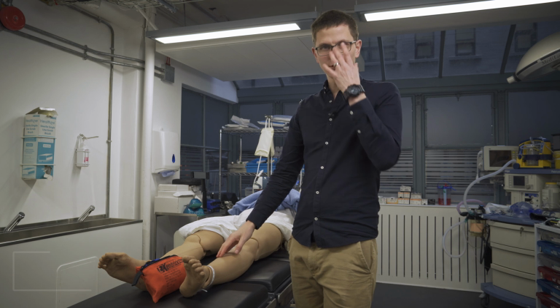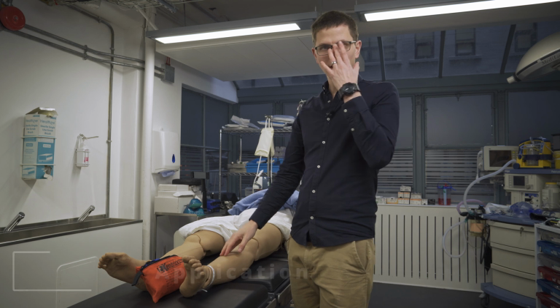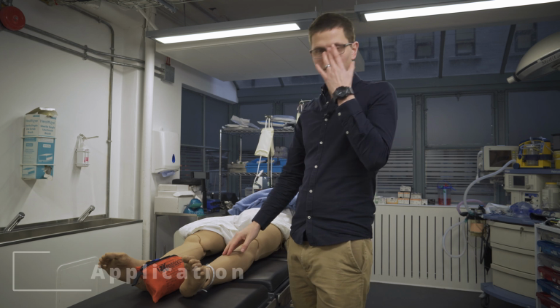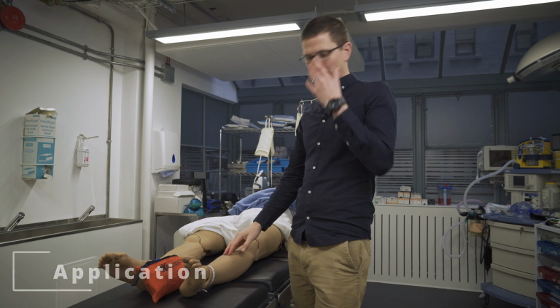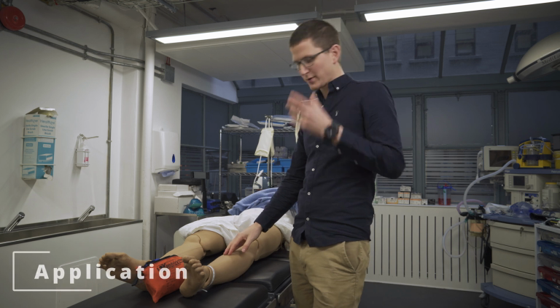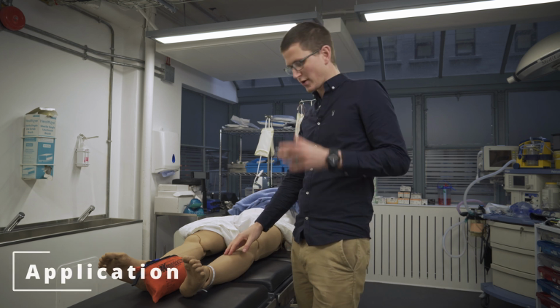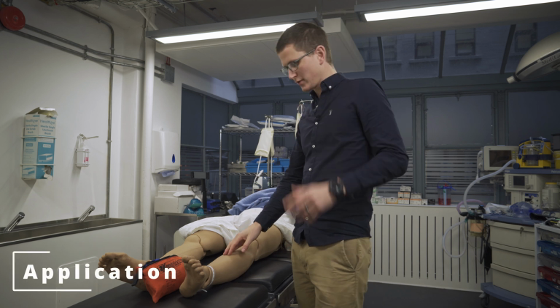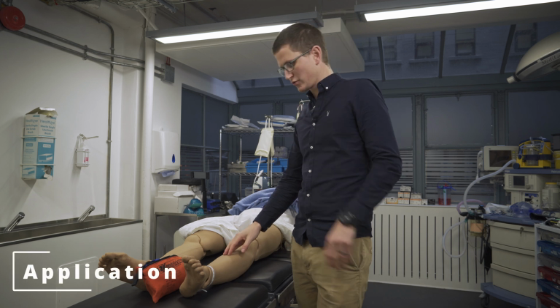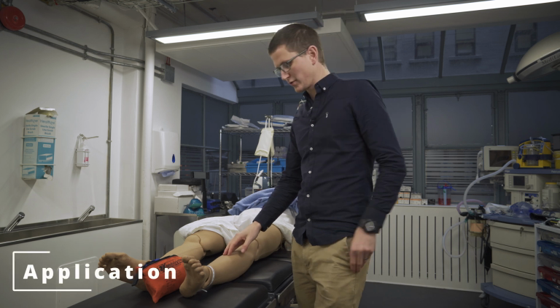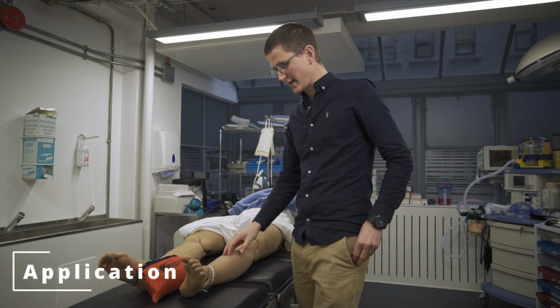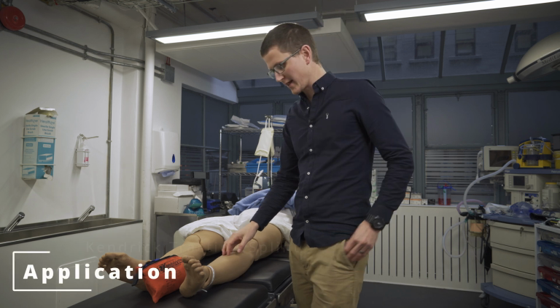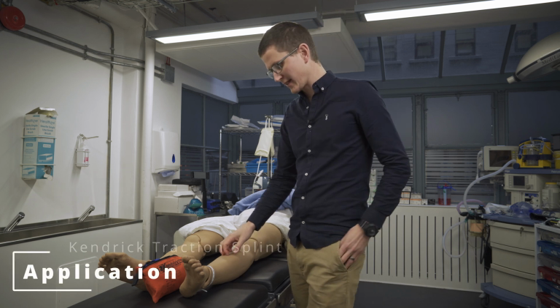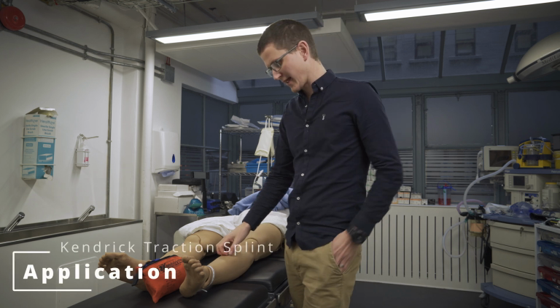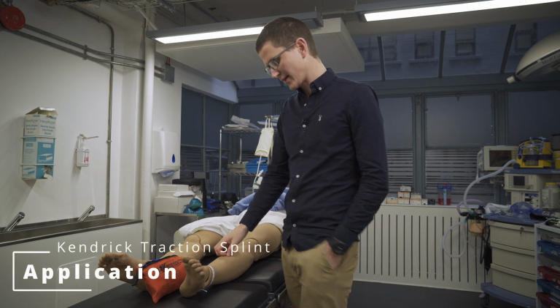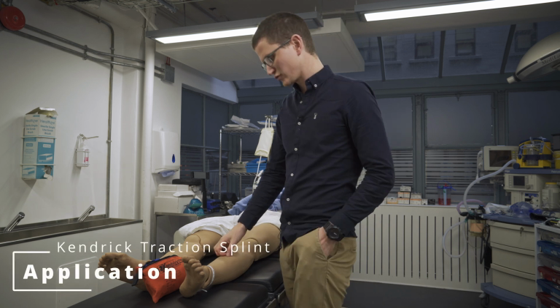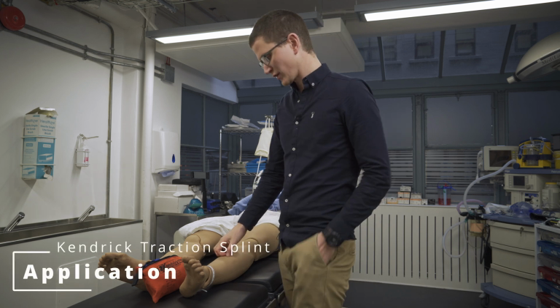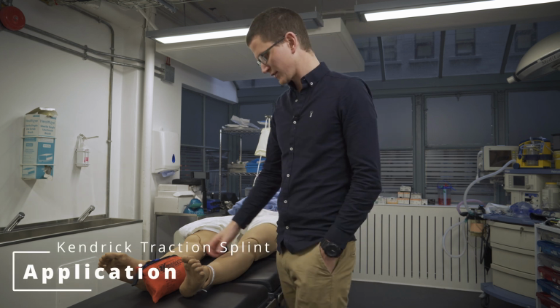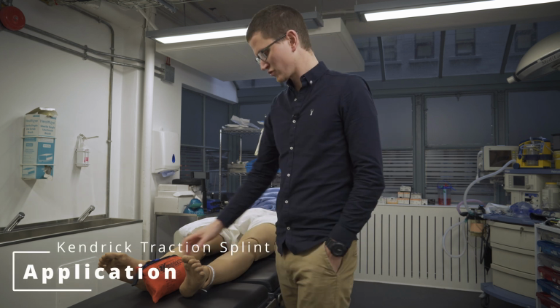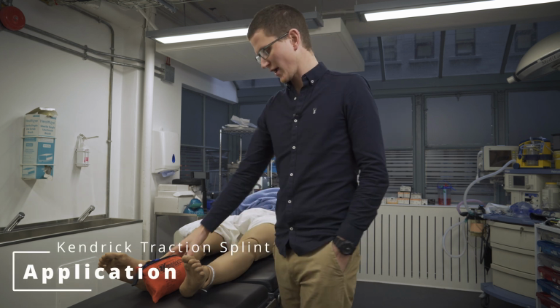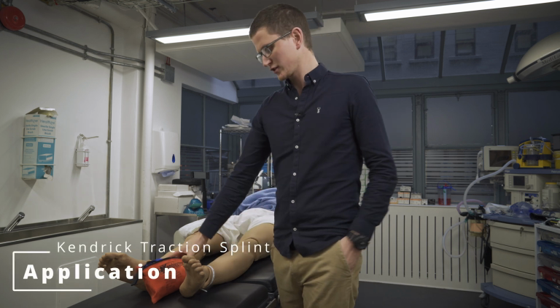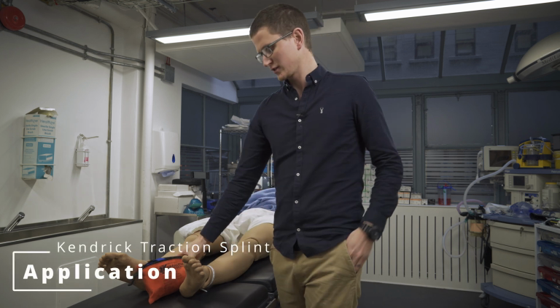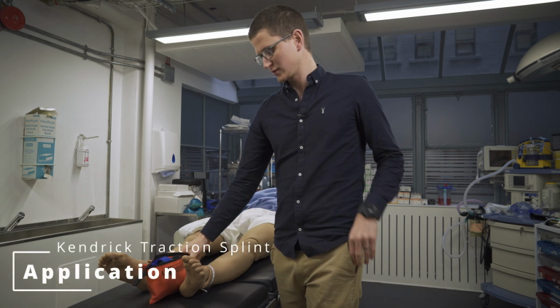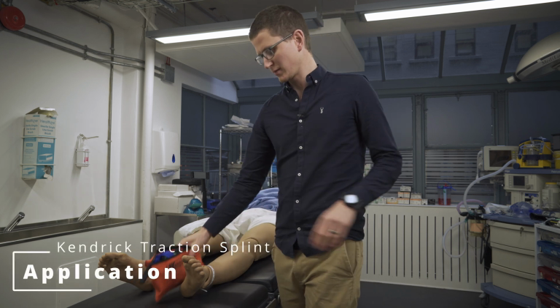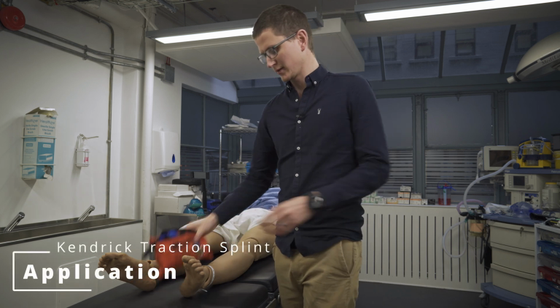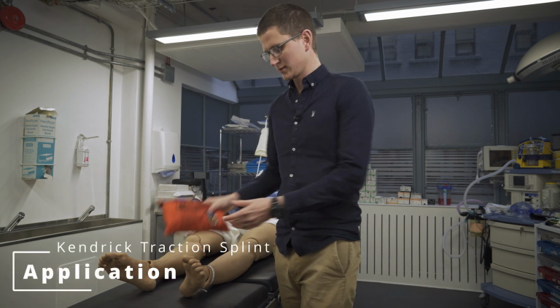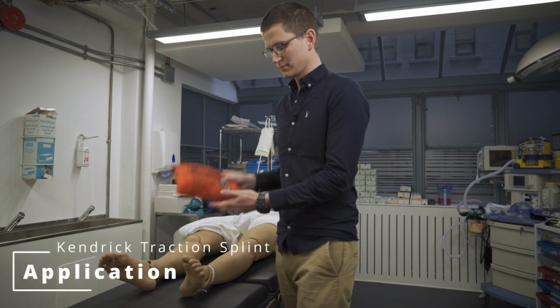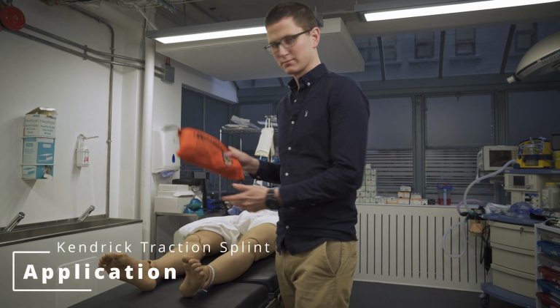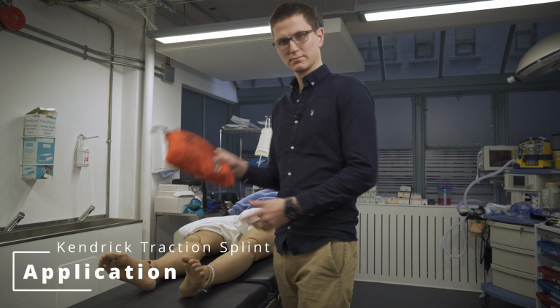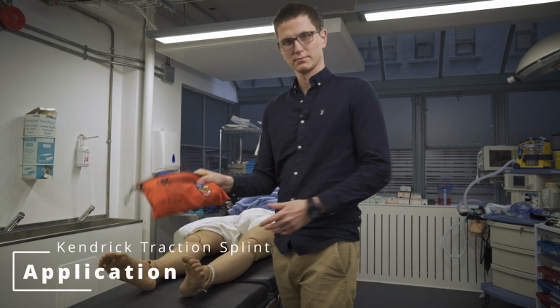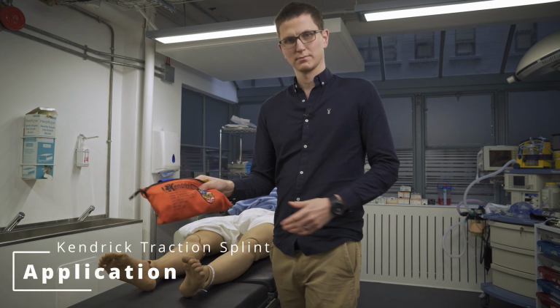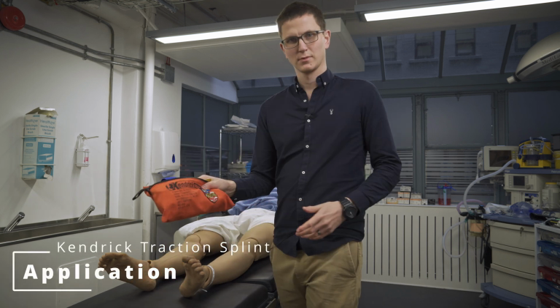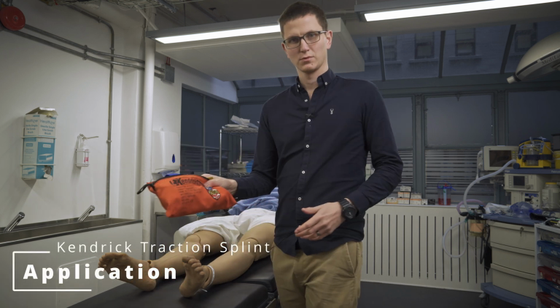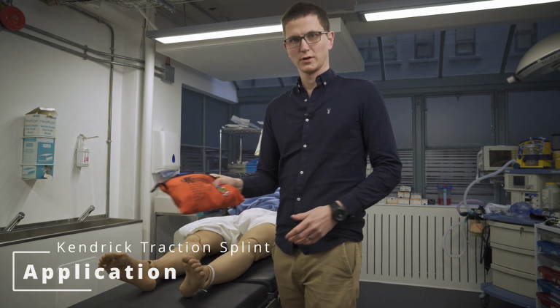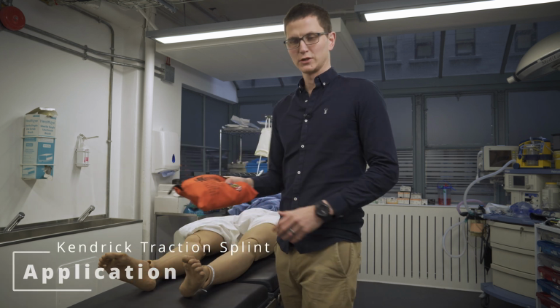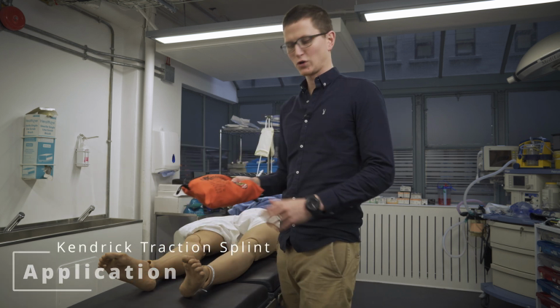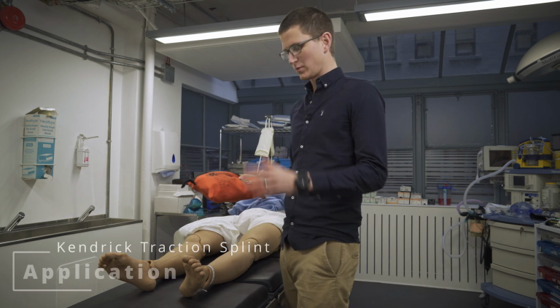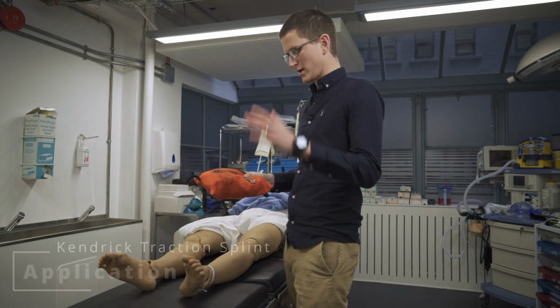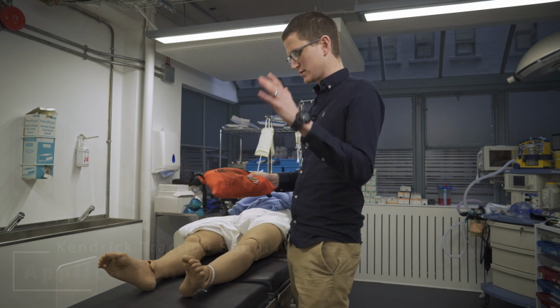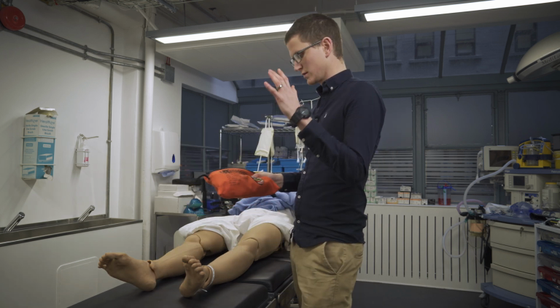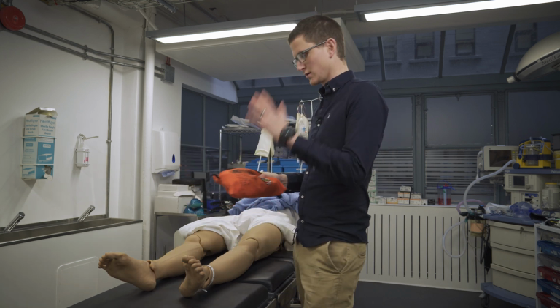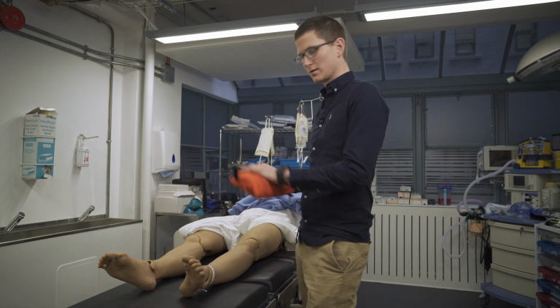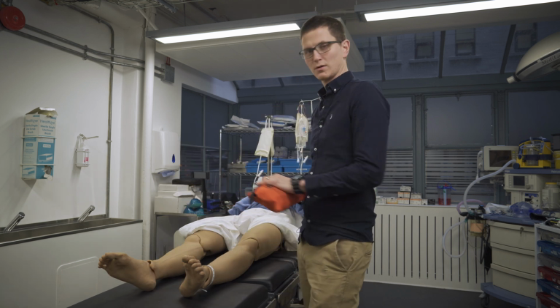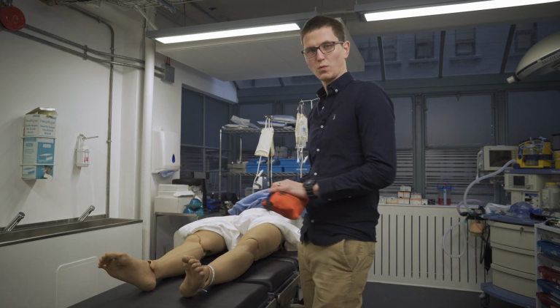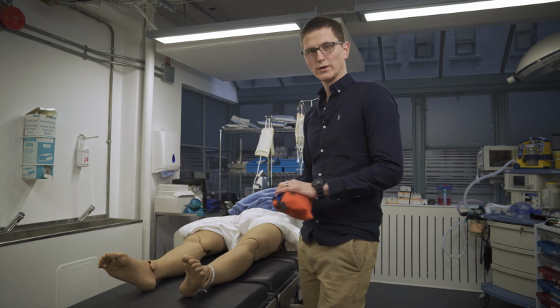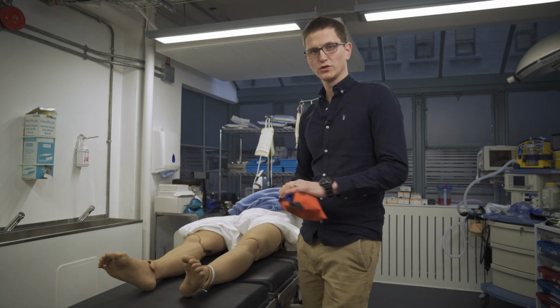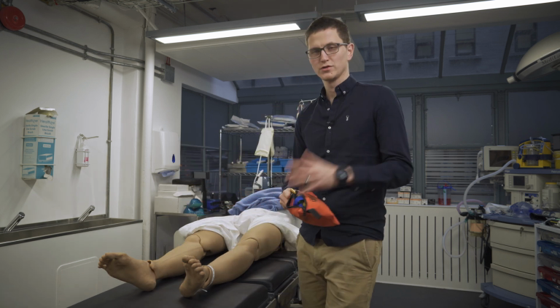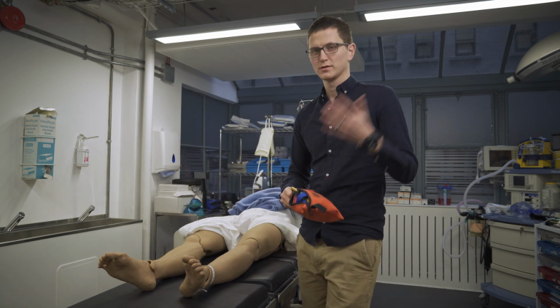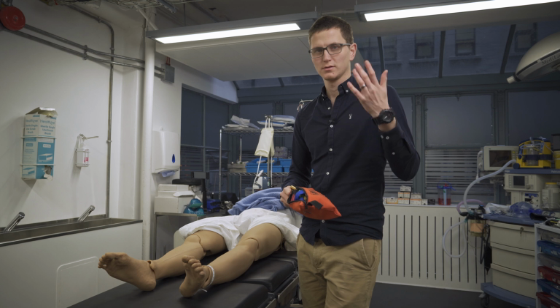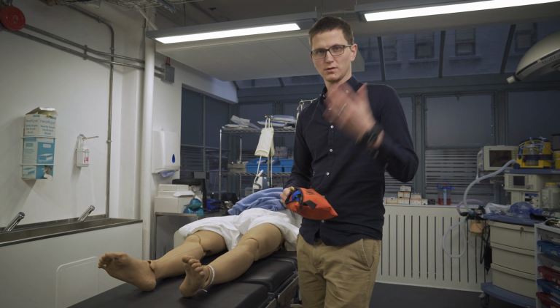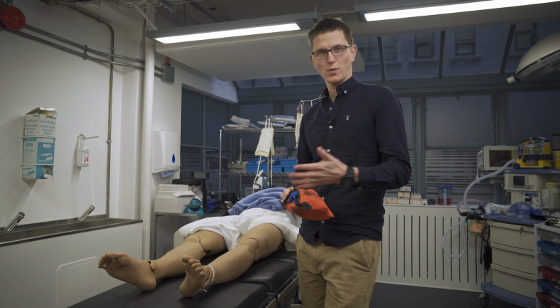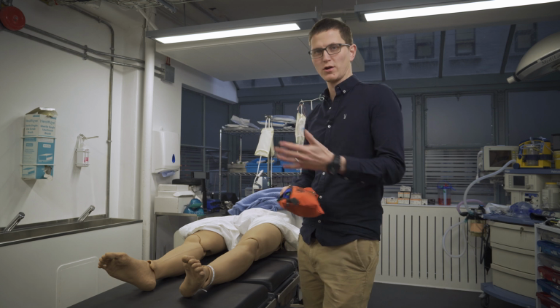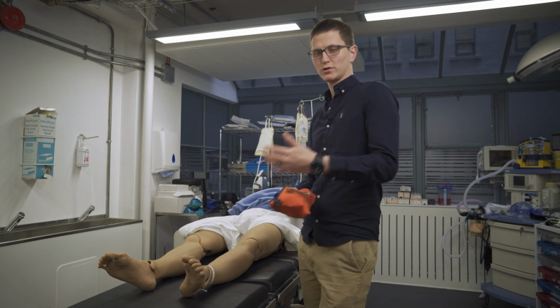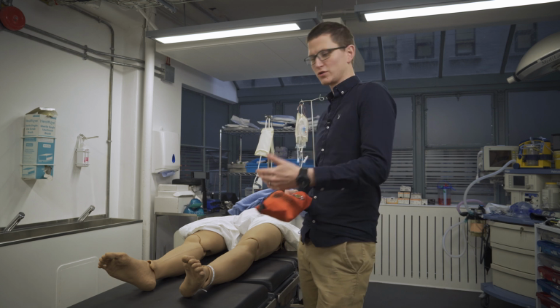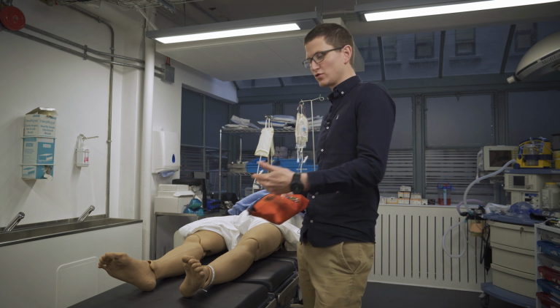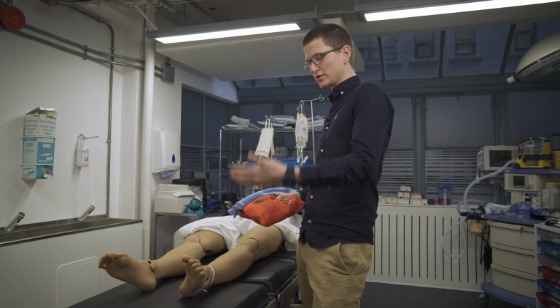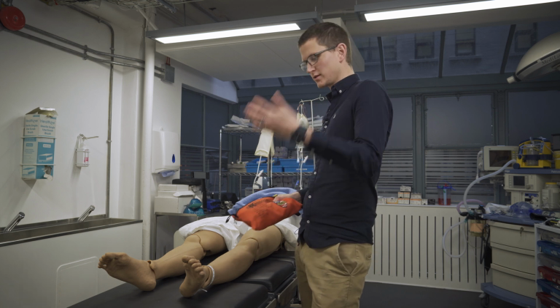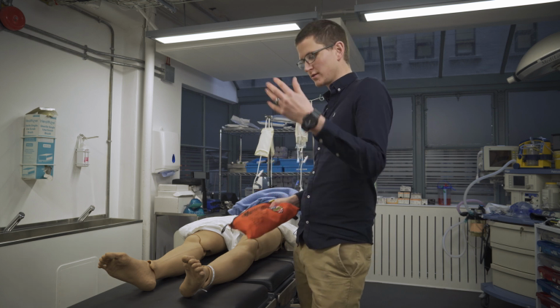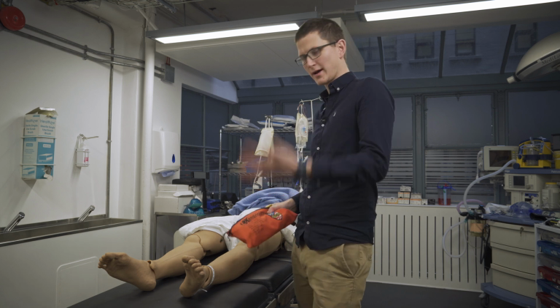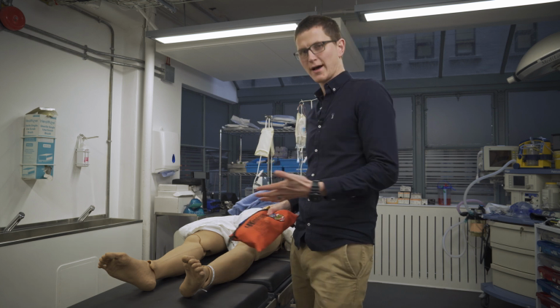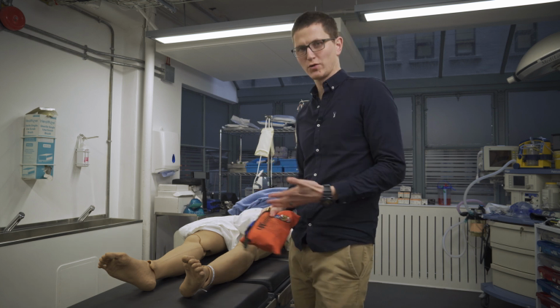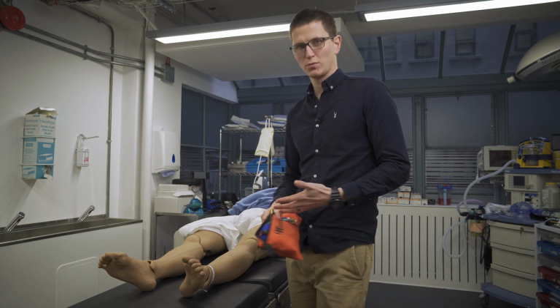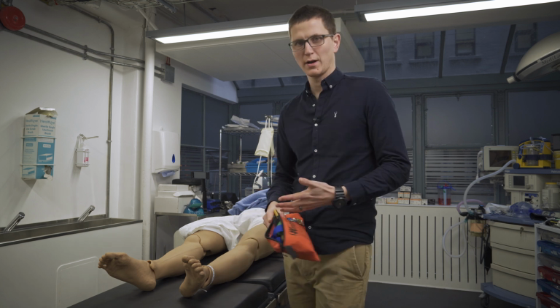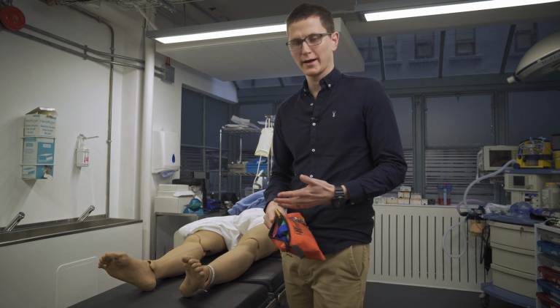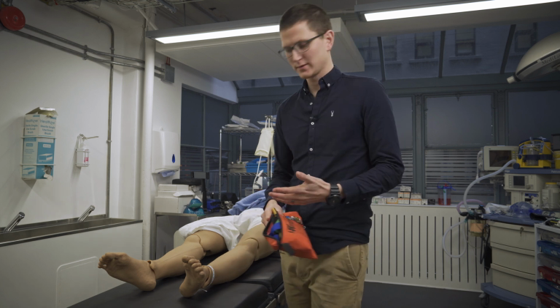Today we're going to be going through the Kendrick Traction Splint. We're going to talk about when to use it, when not to use it, and how to apply it.